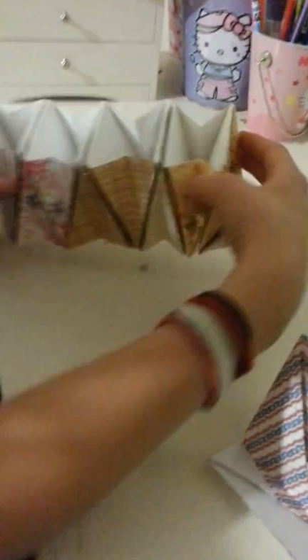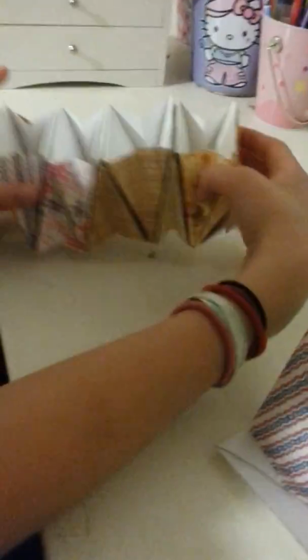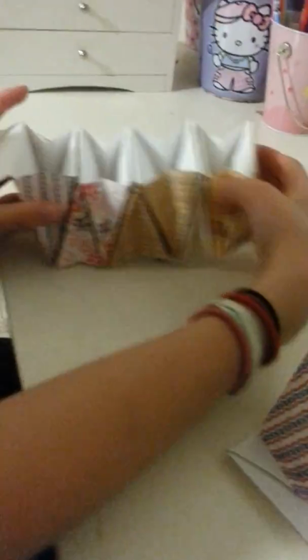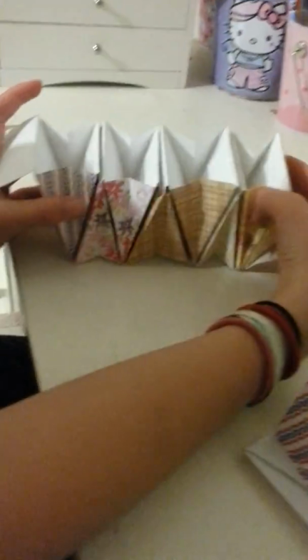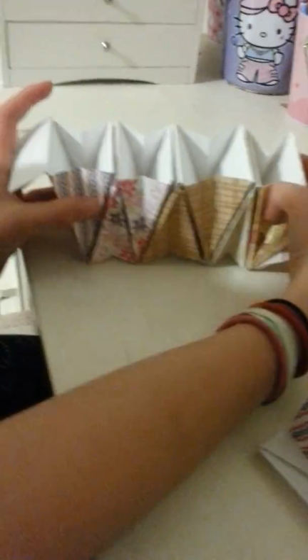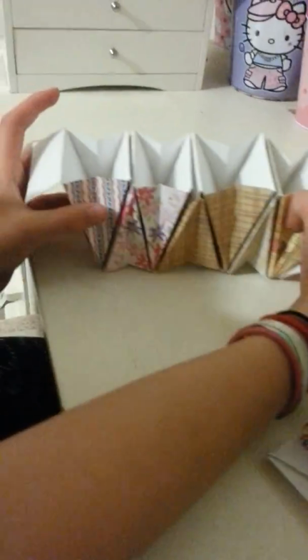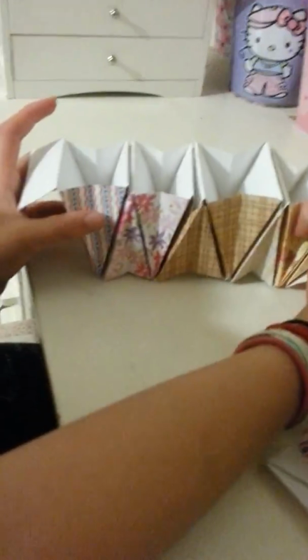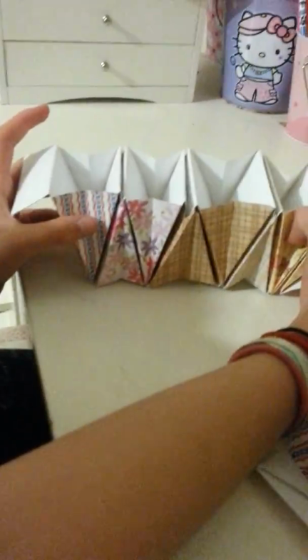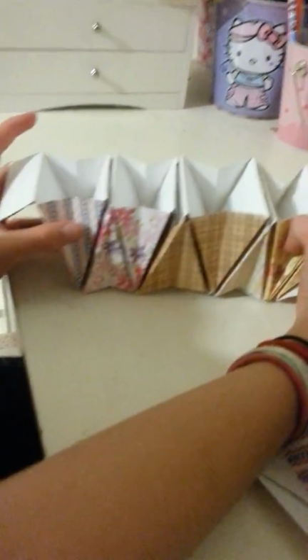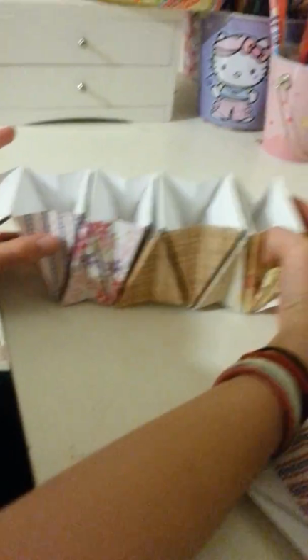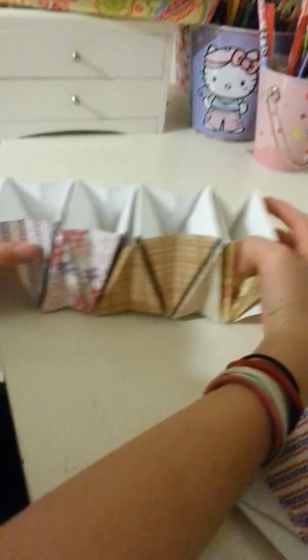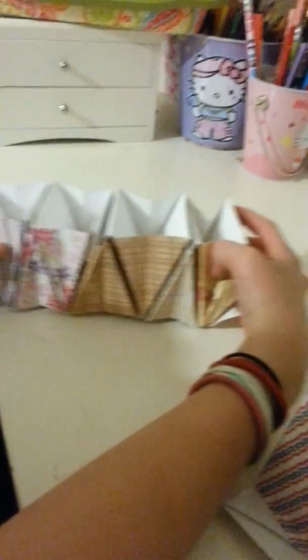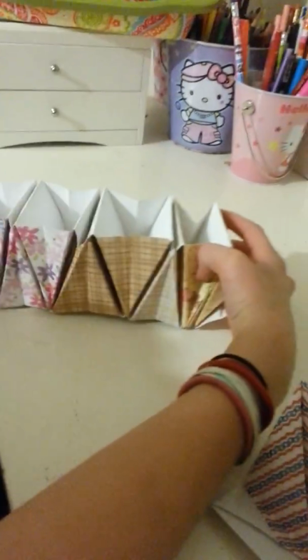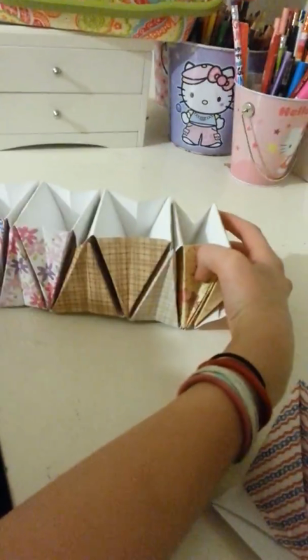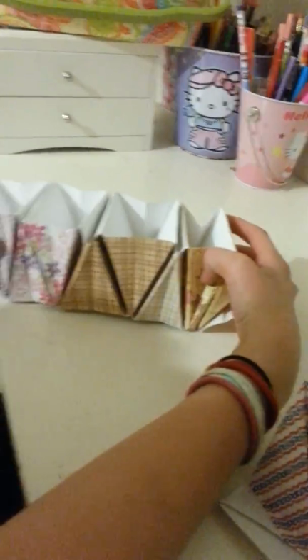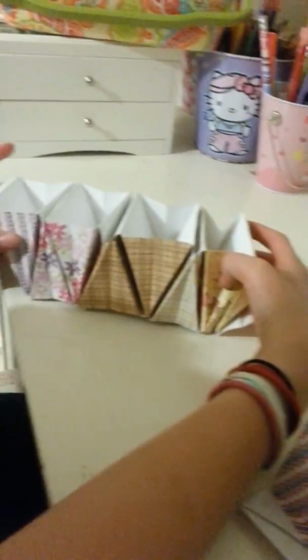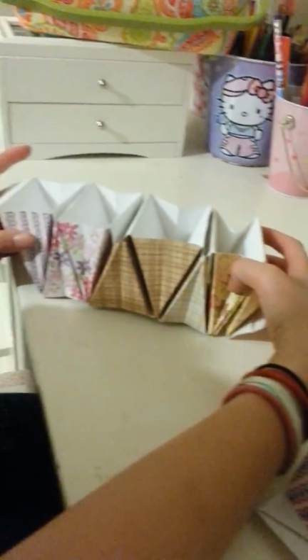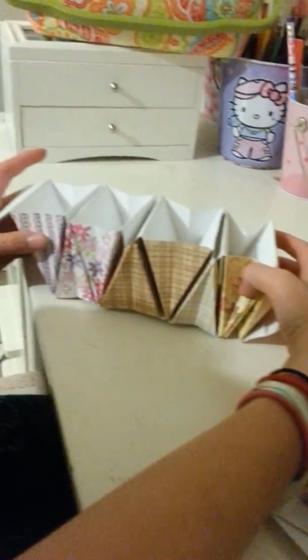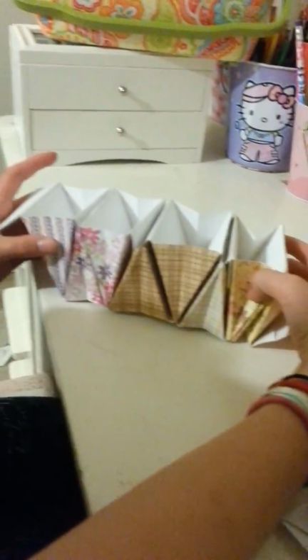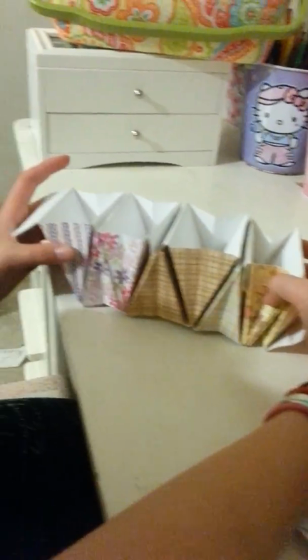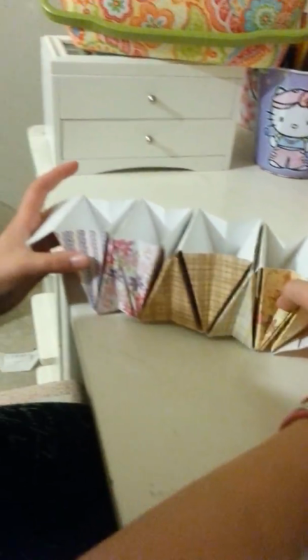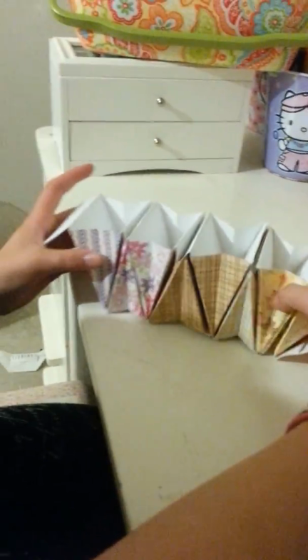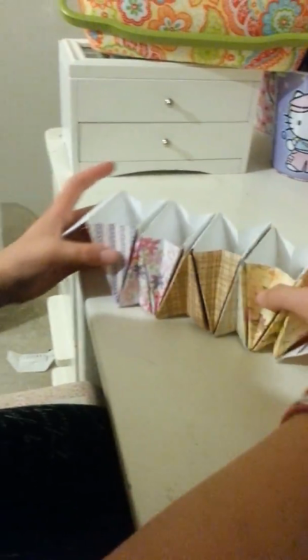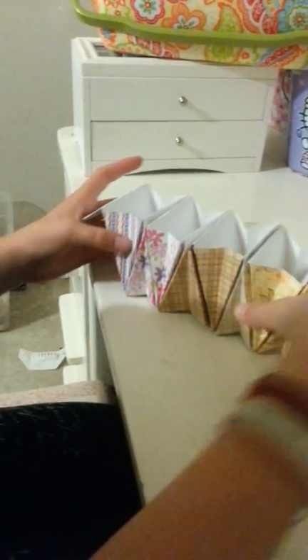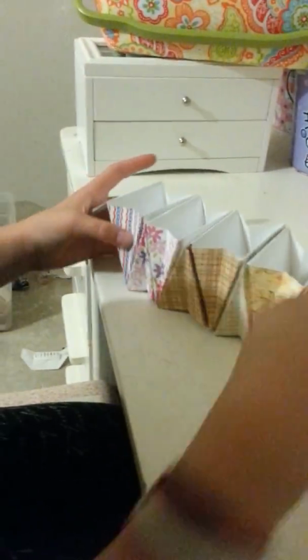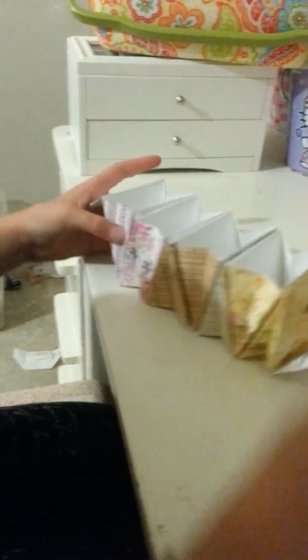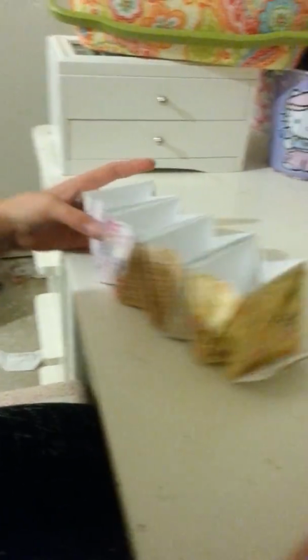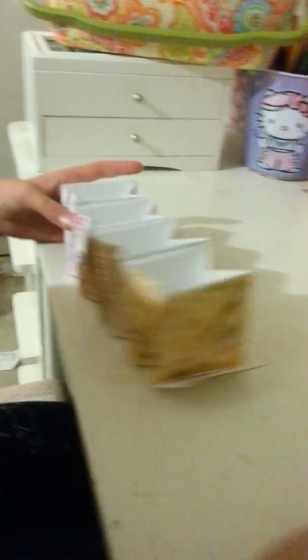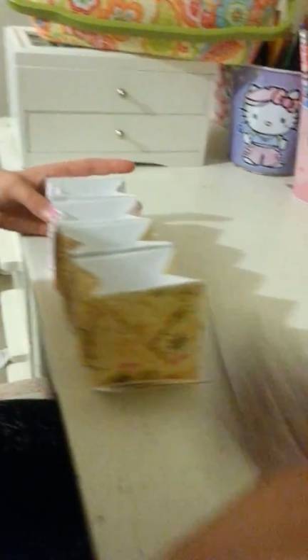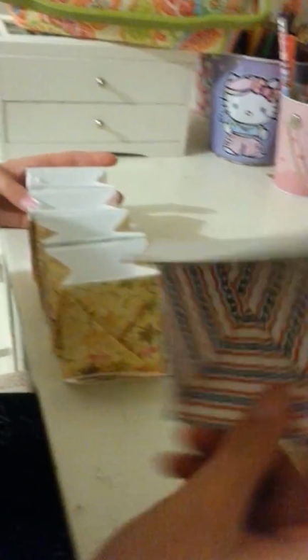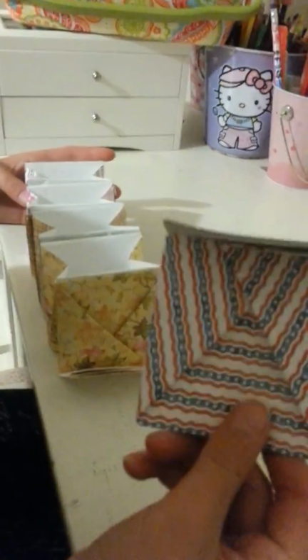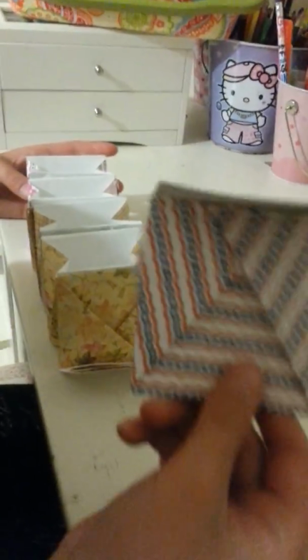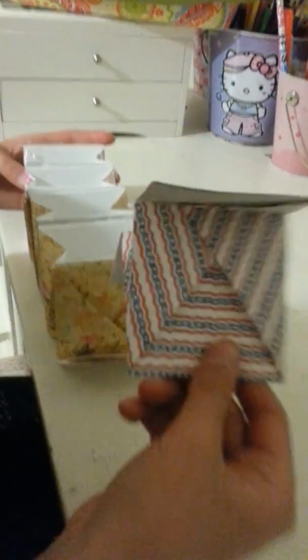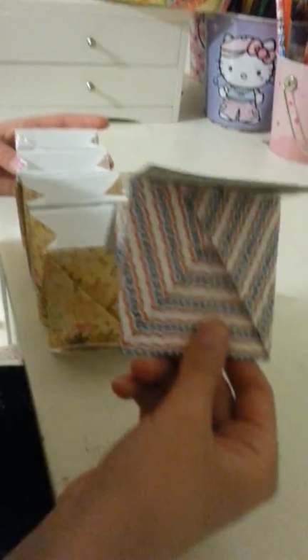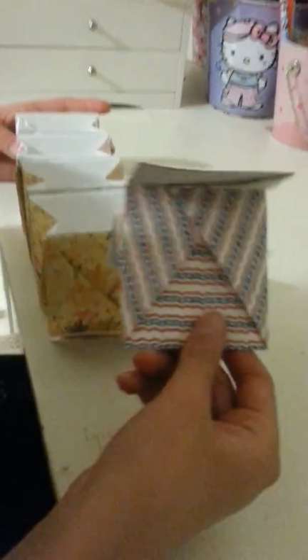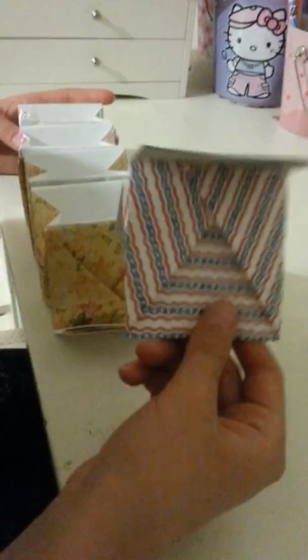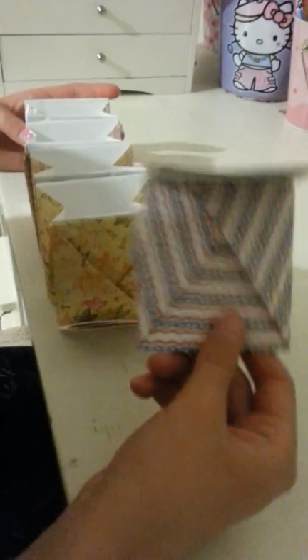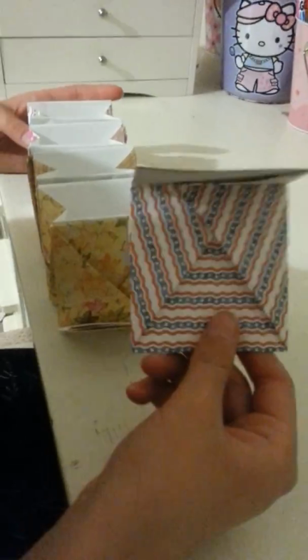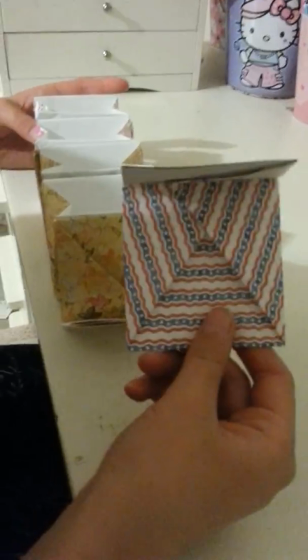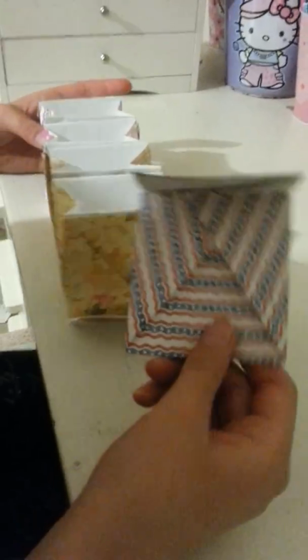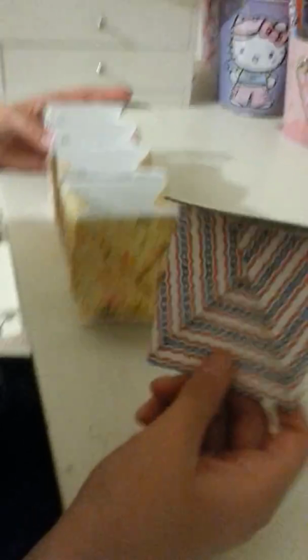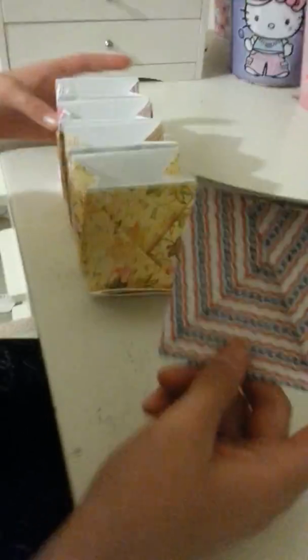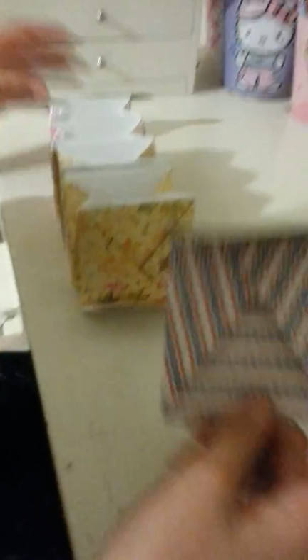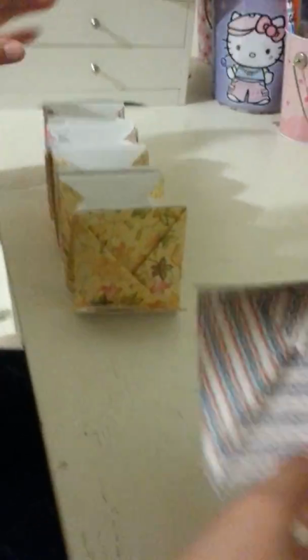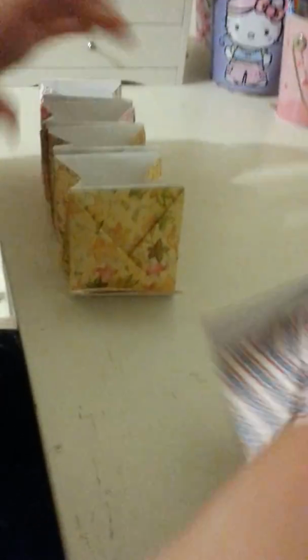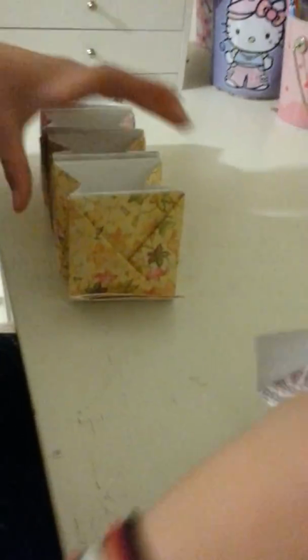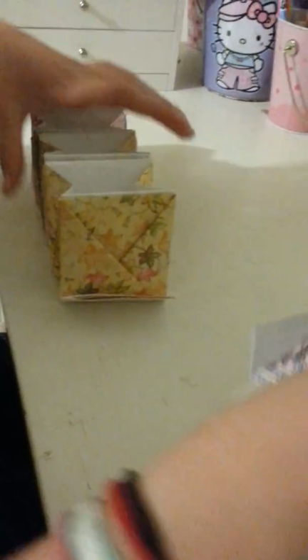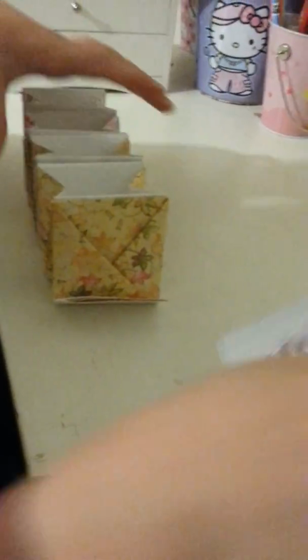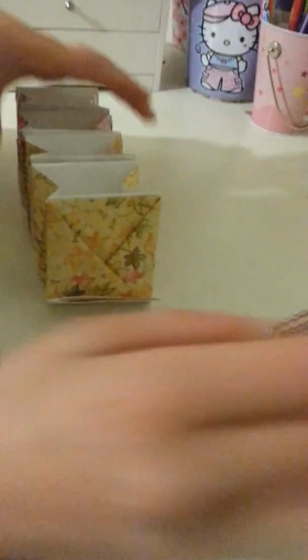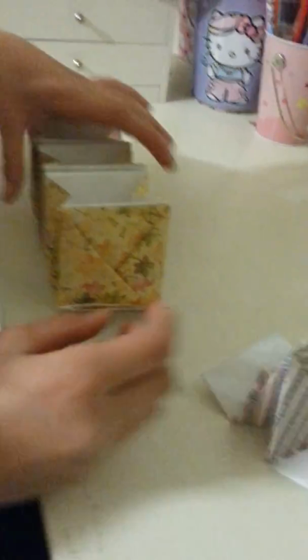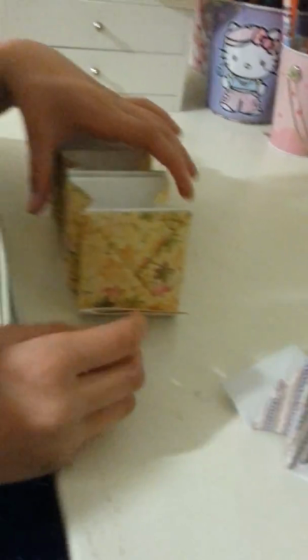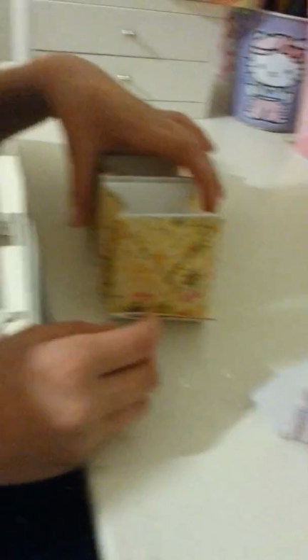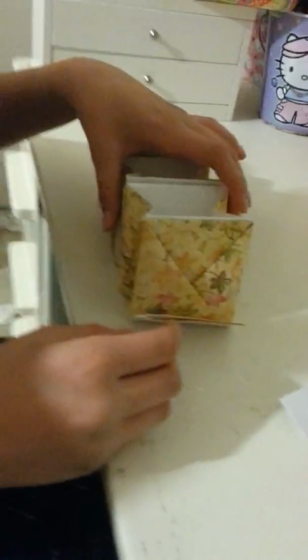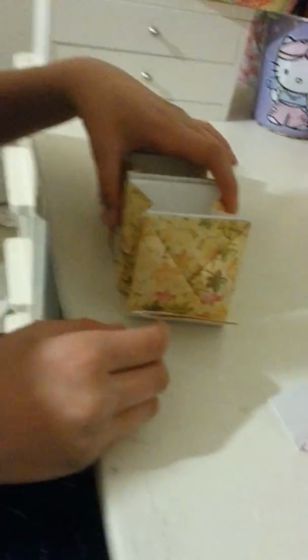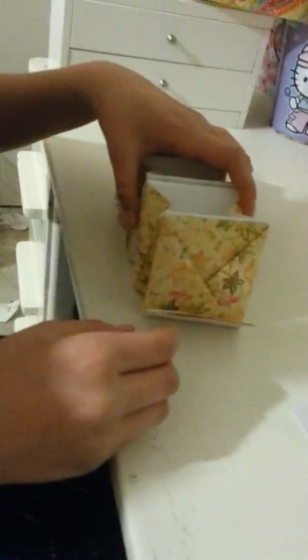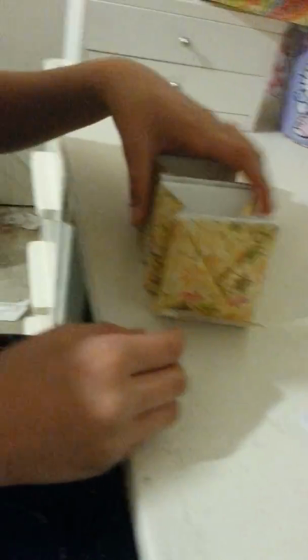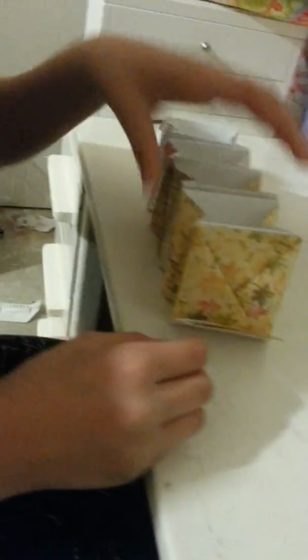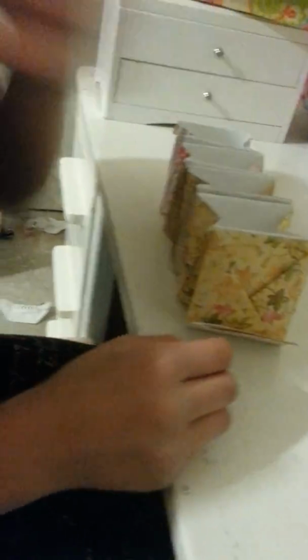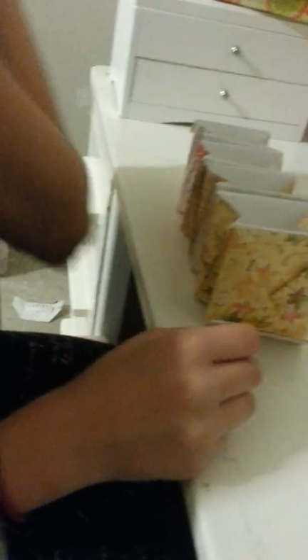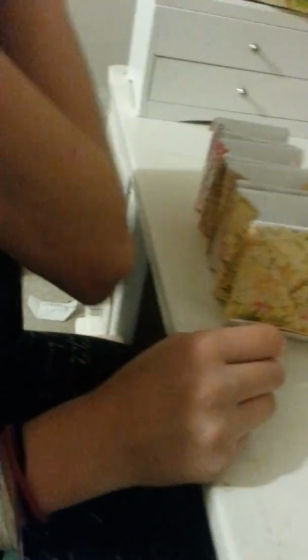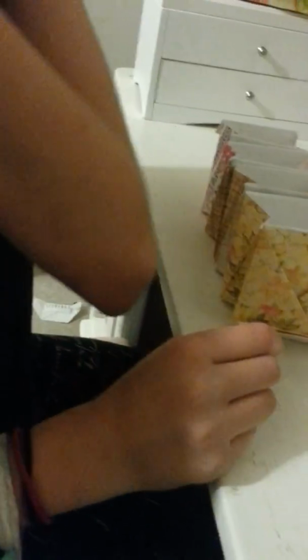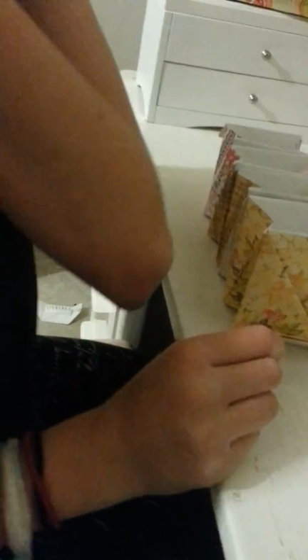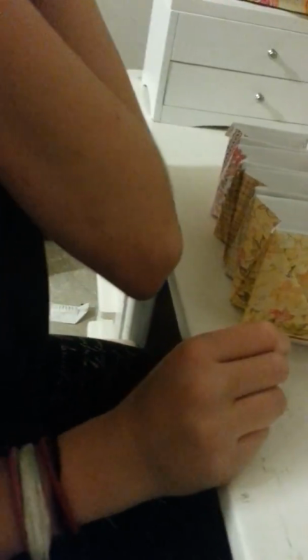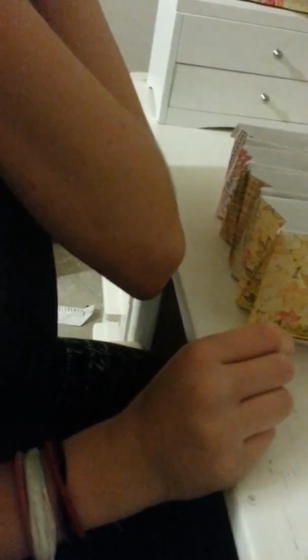Alright, so this is what it looks like when you've got as many as I do and we're going to do one last one for you guys. That's supposed to be in the back.